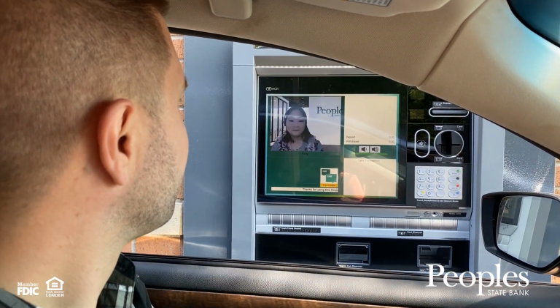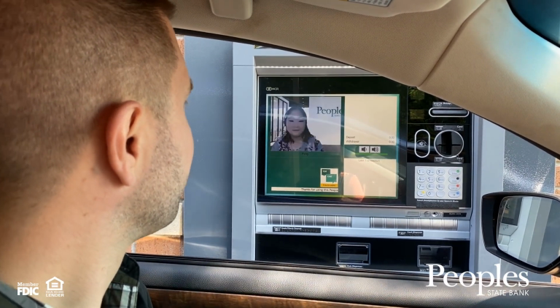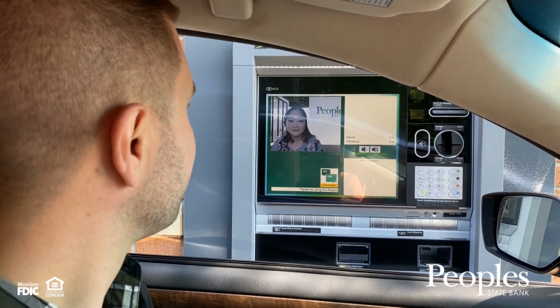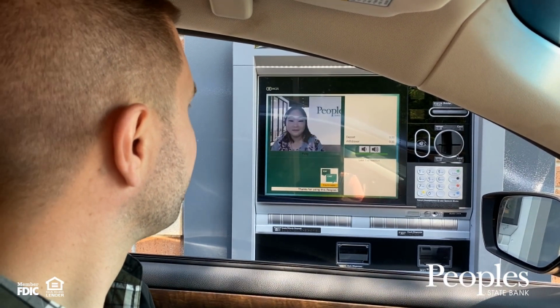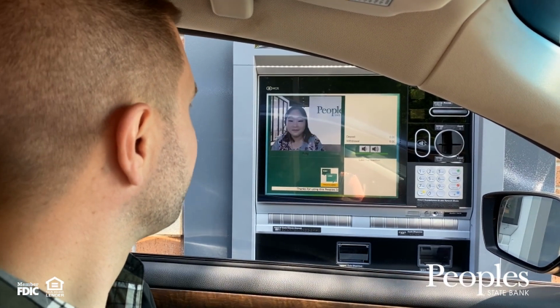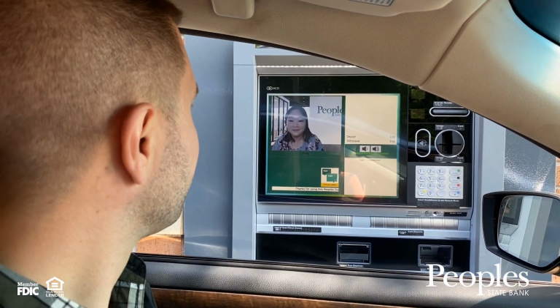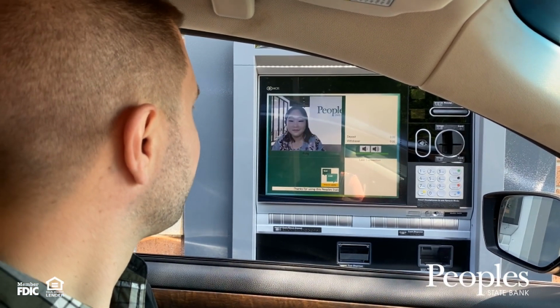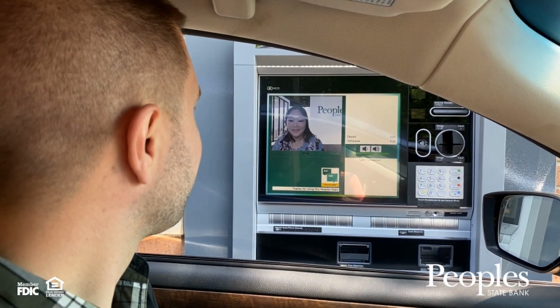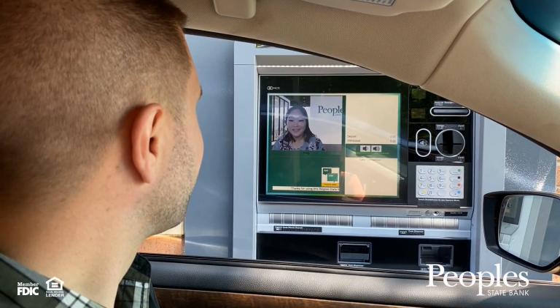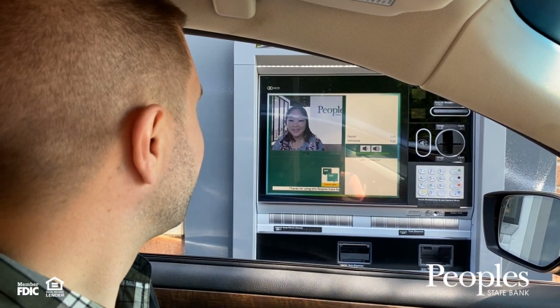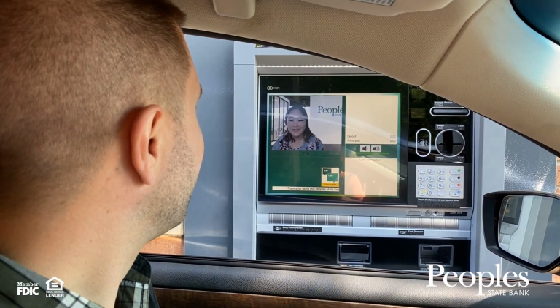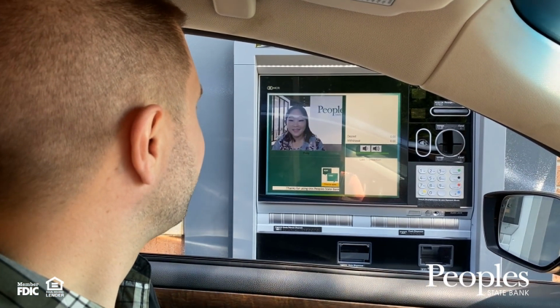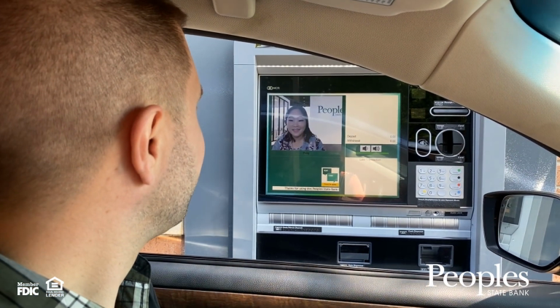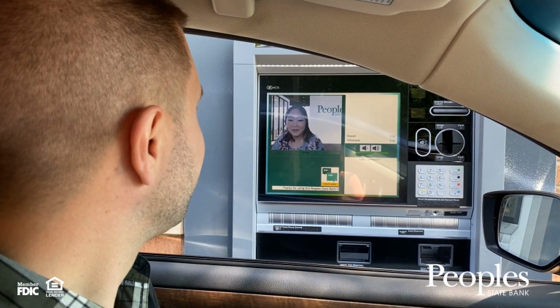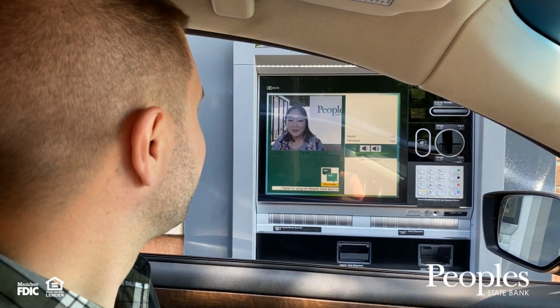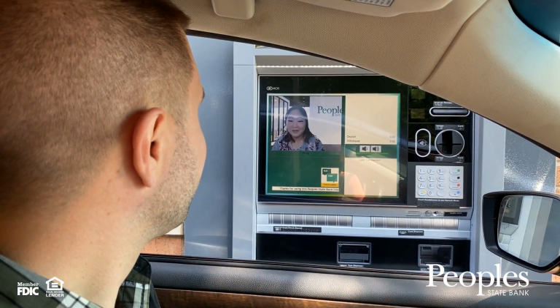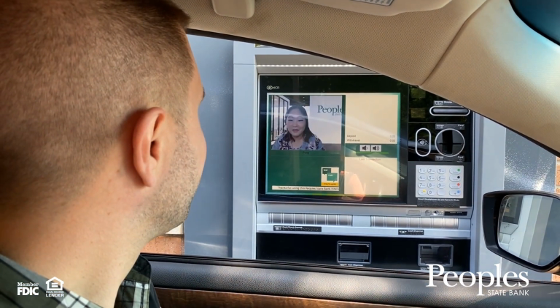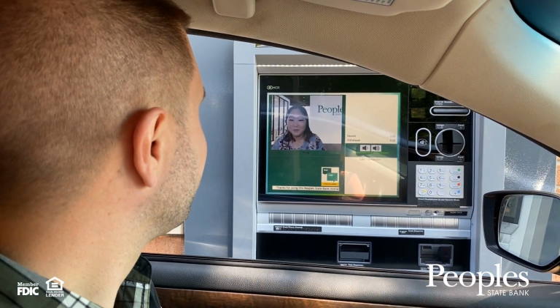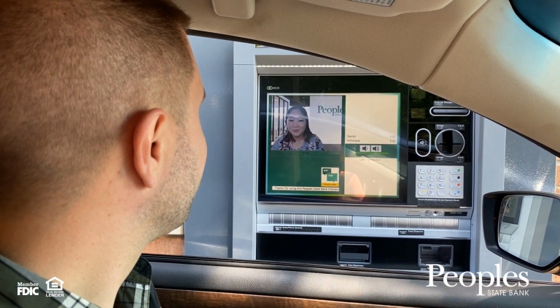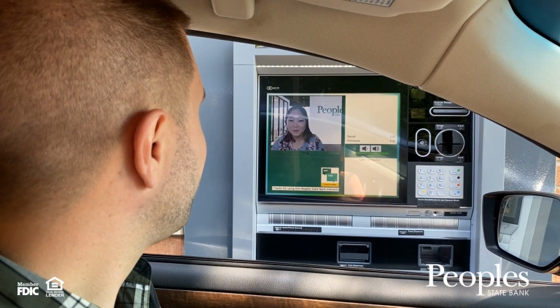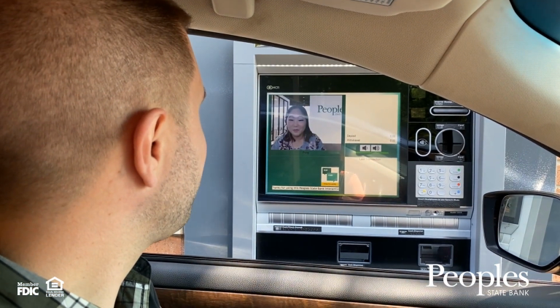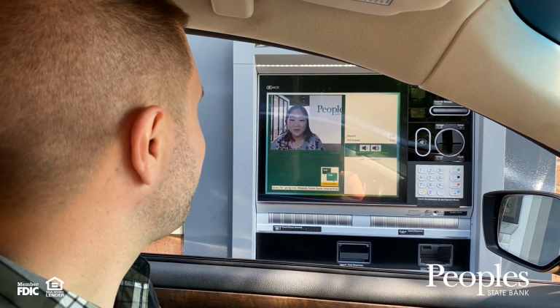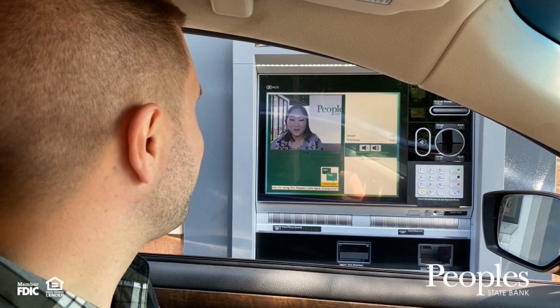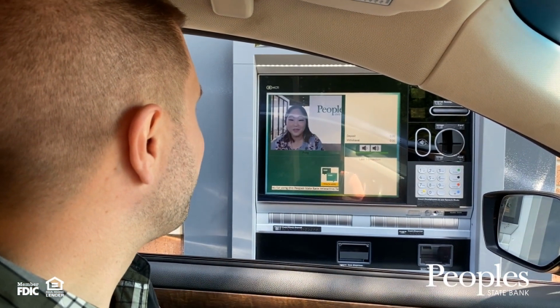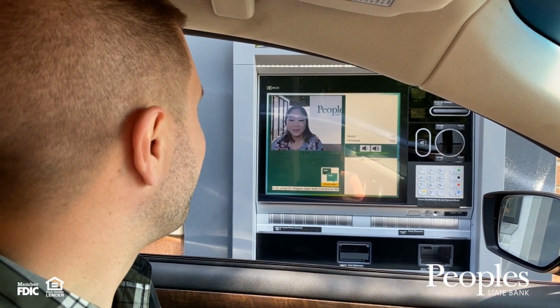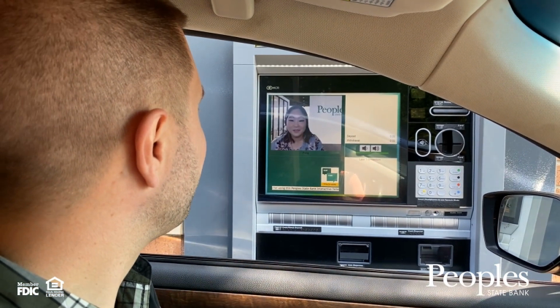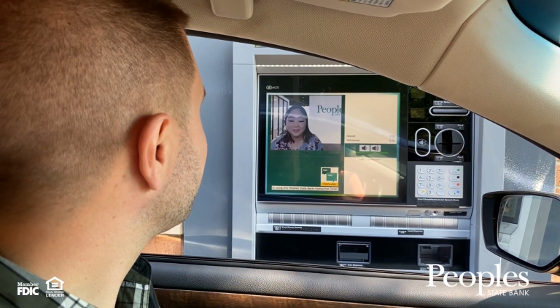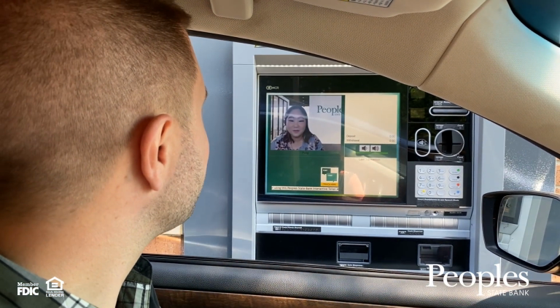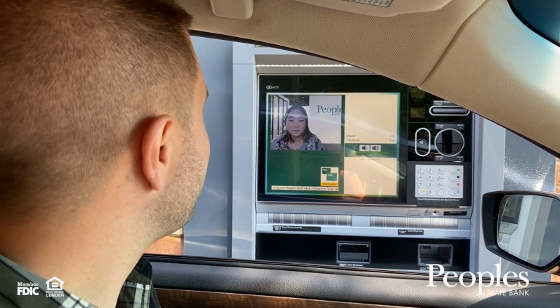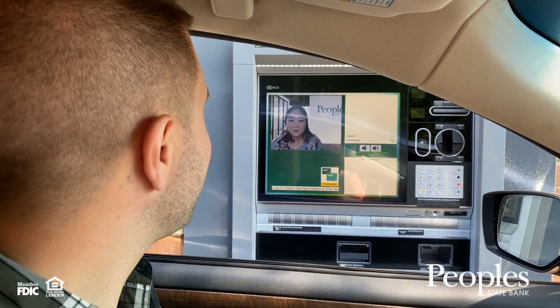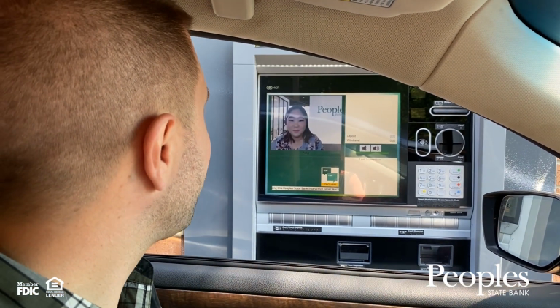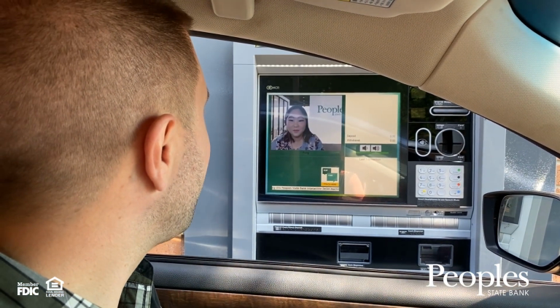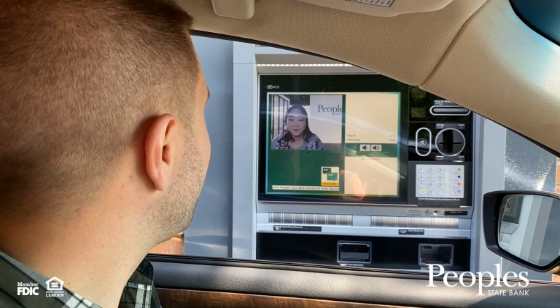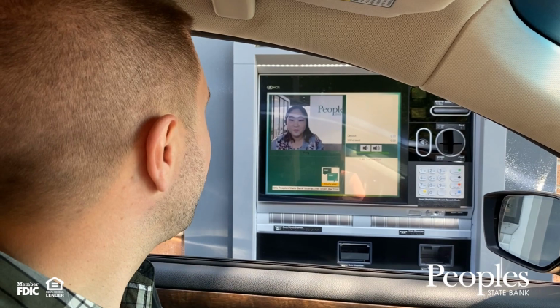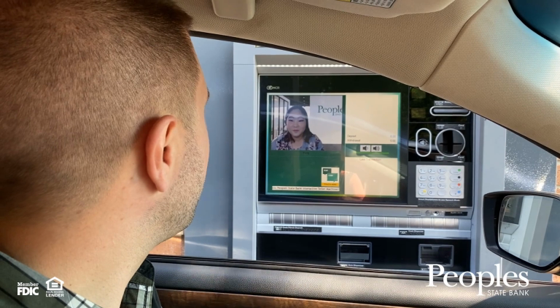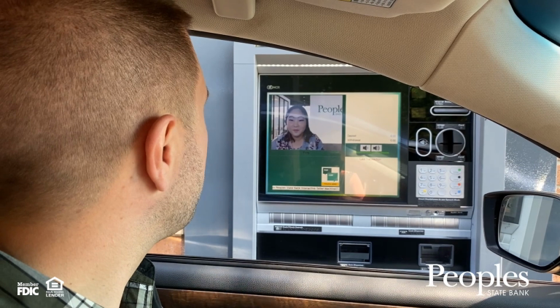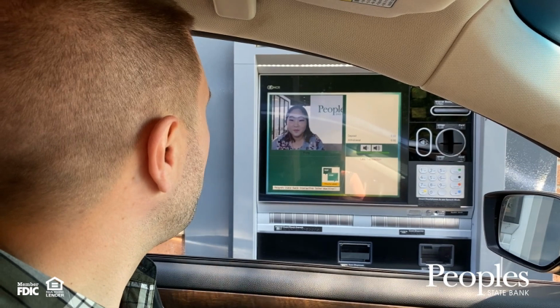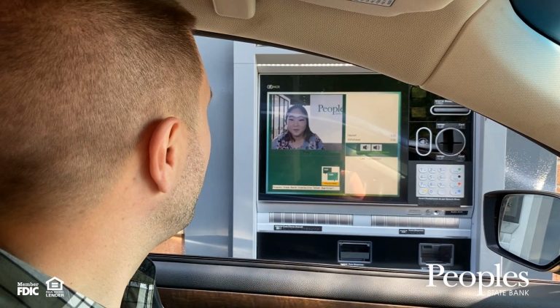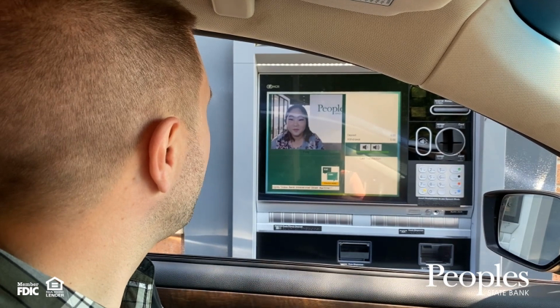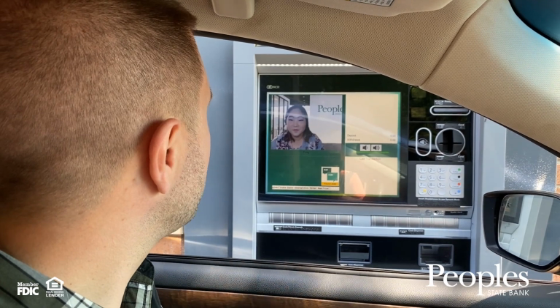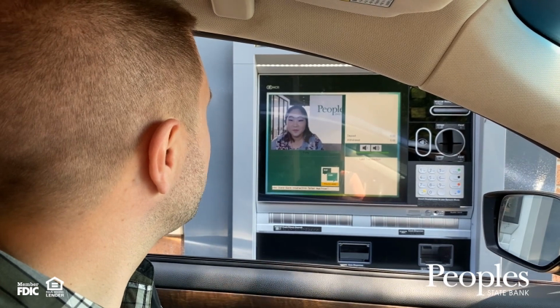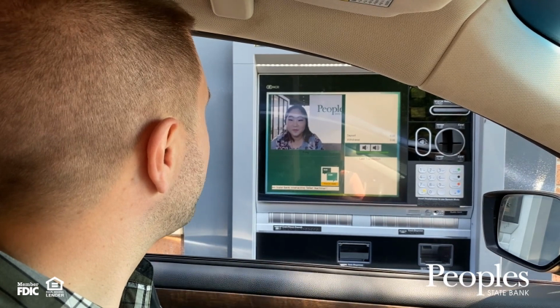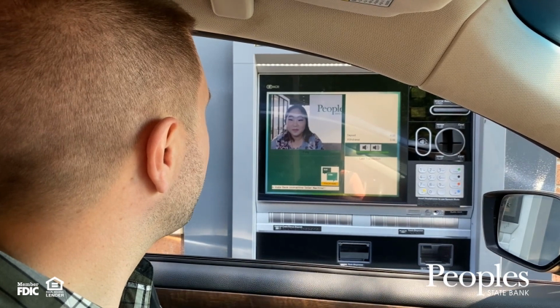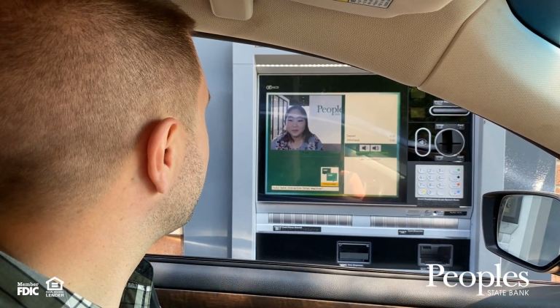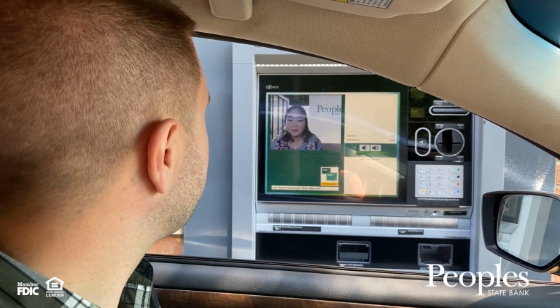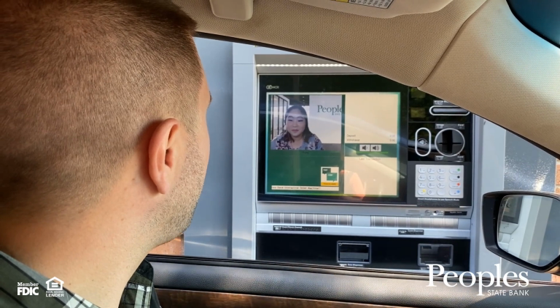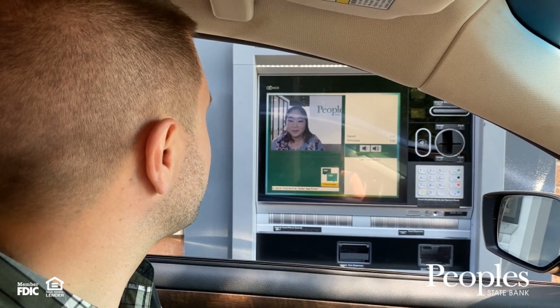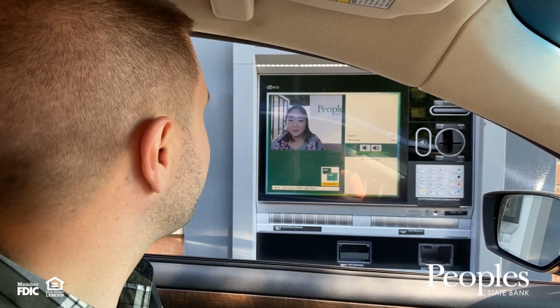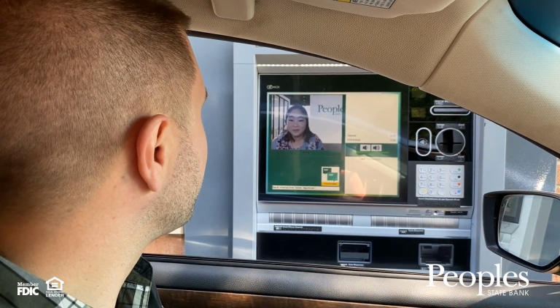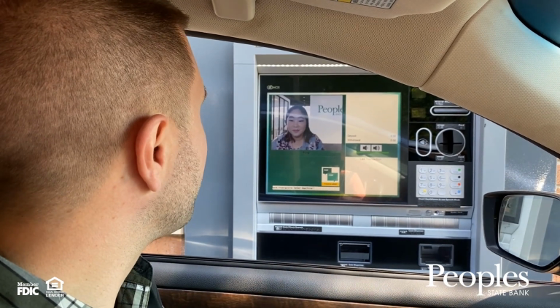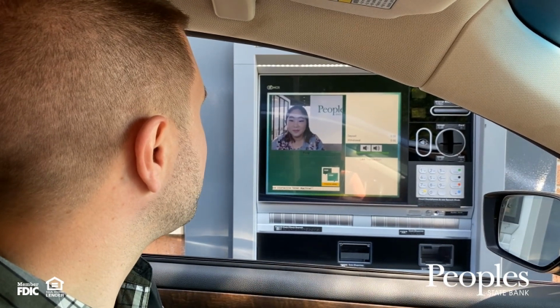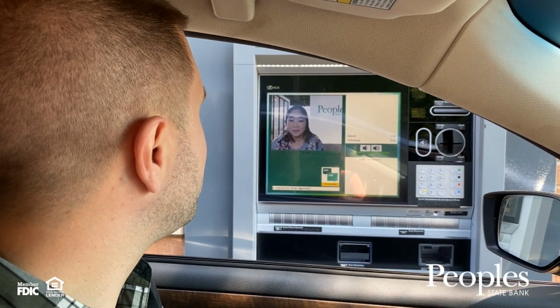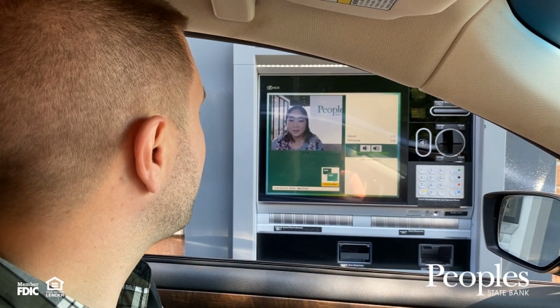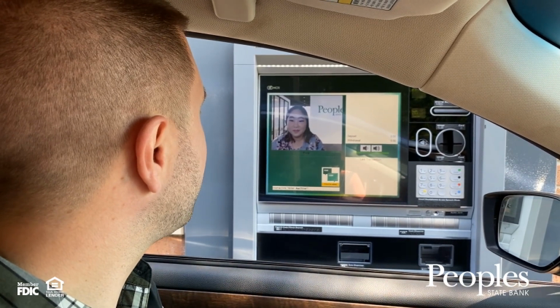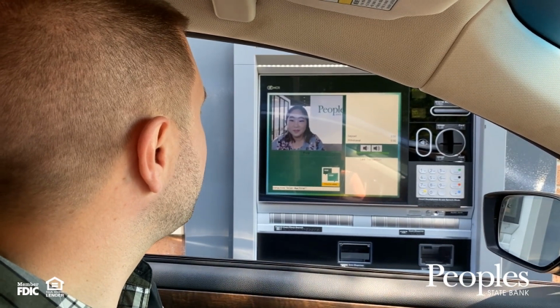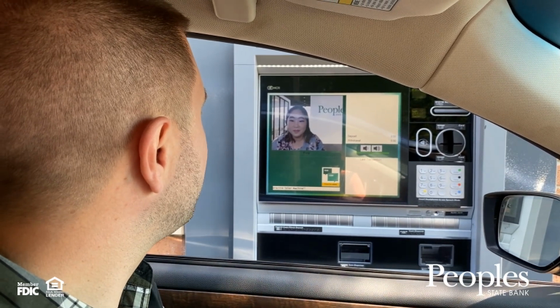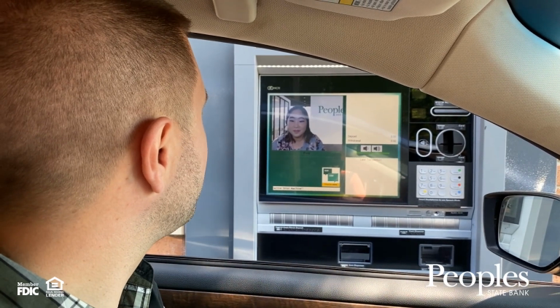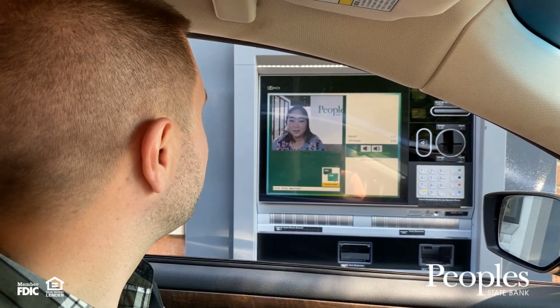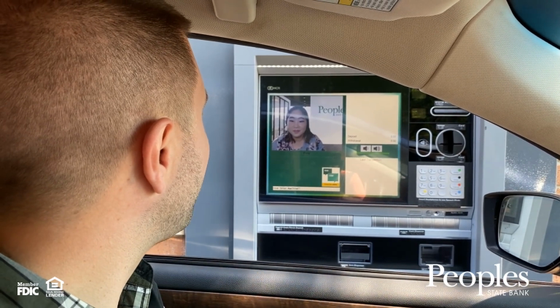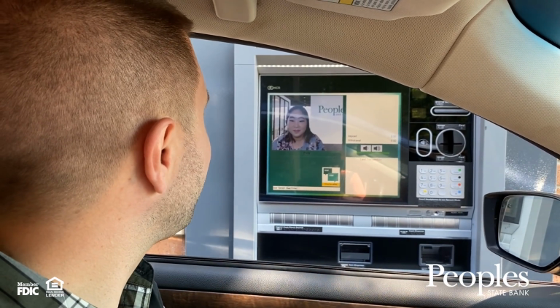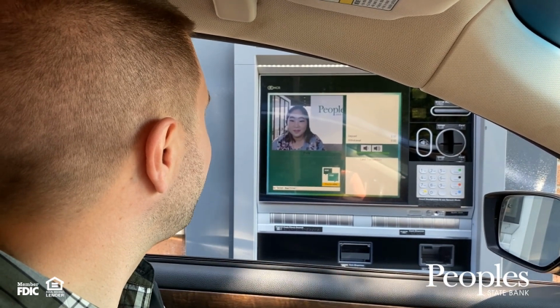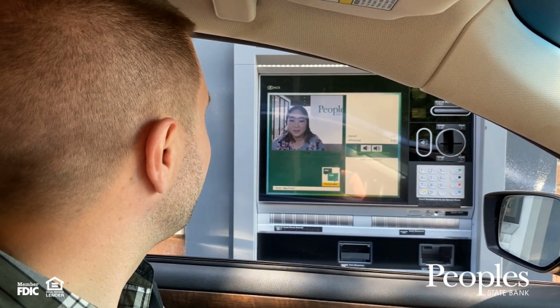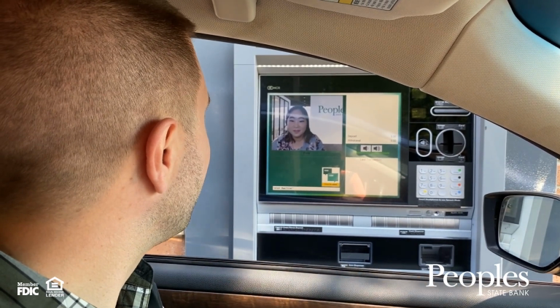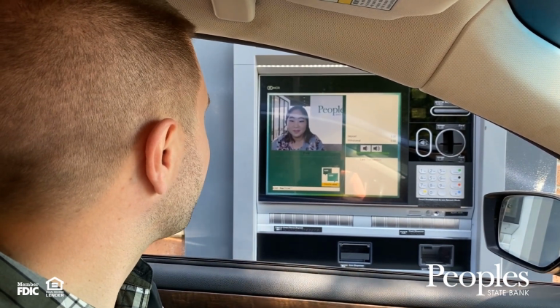Hi there, I'd like to make a $100 transfer from my checking to my HELOC.